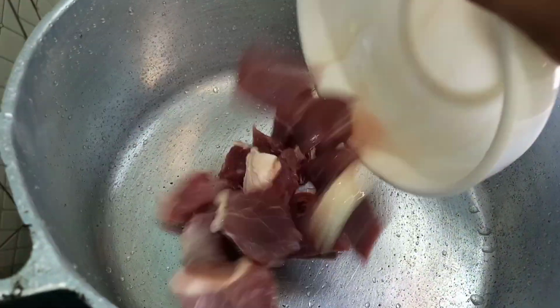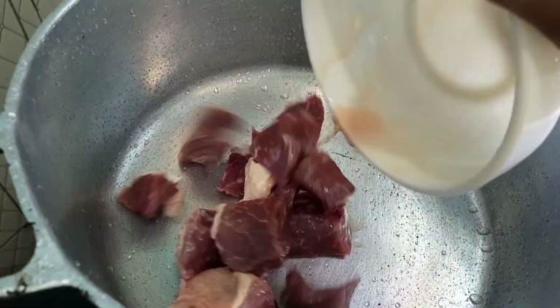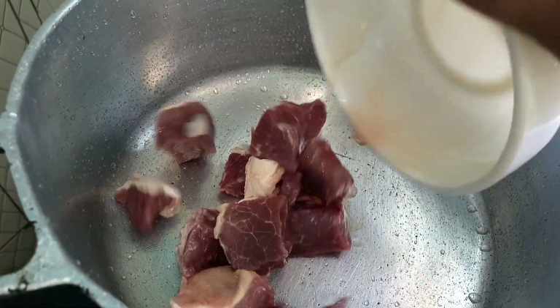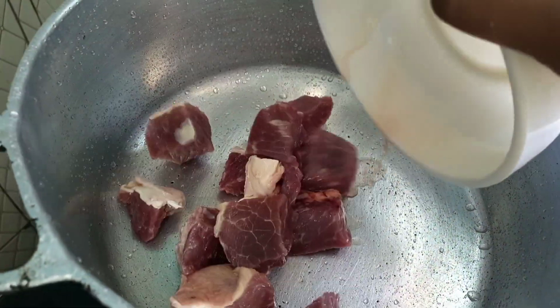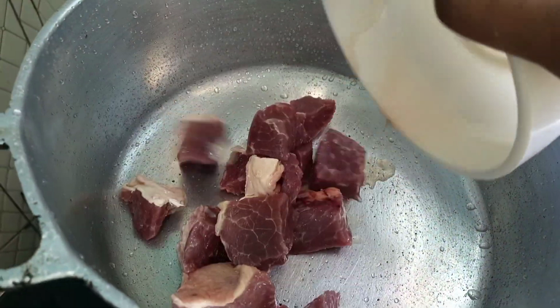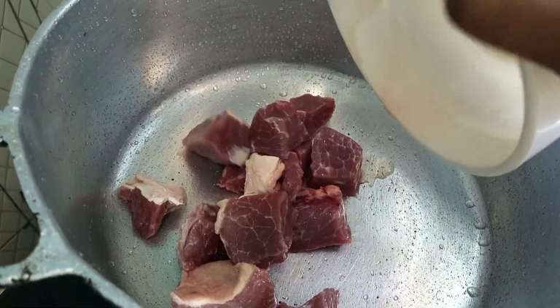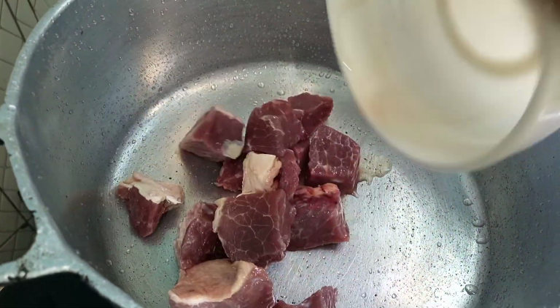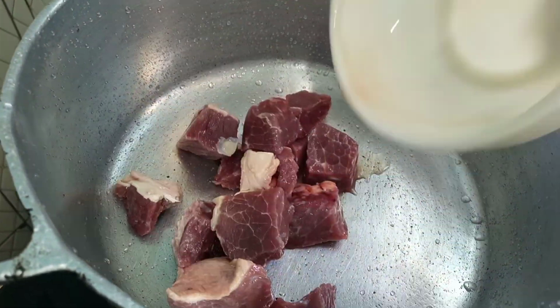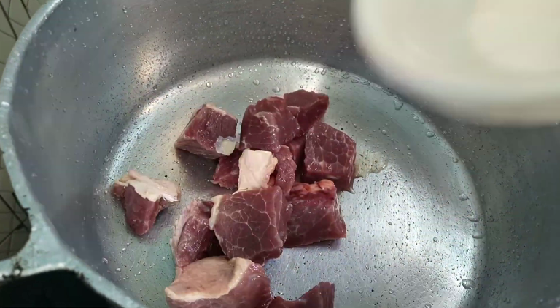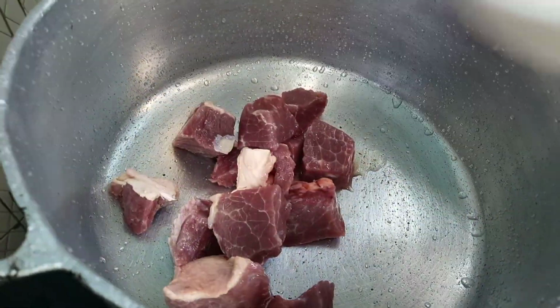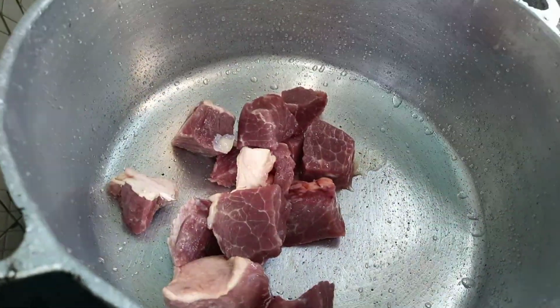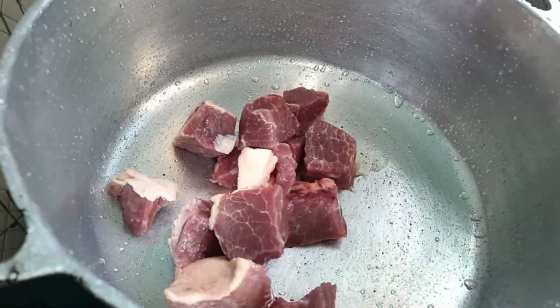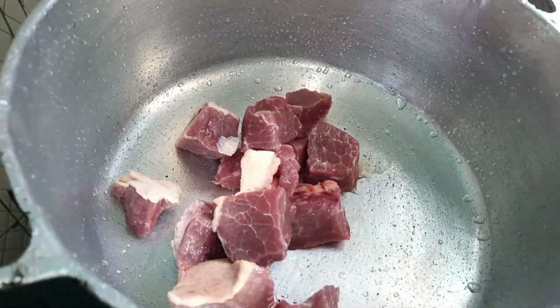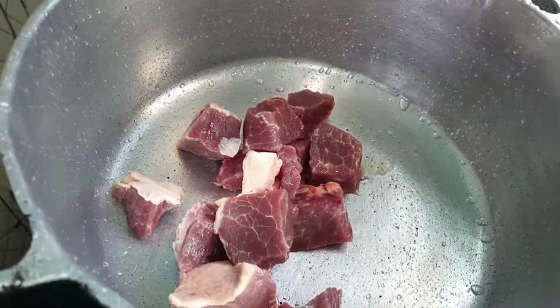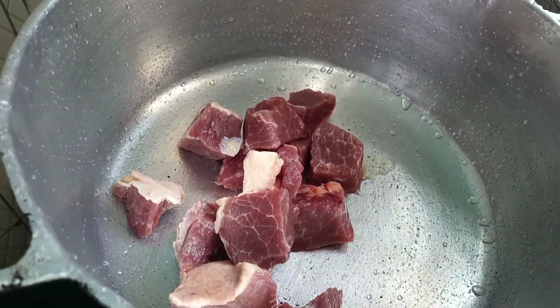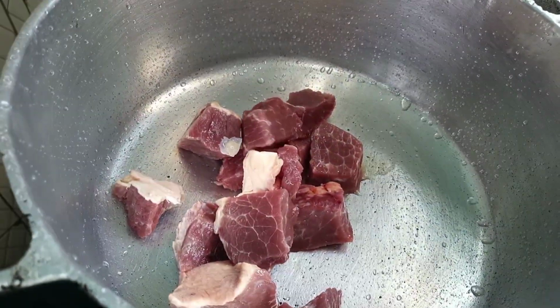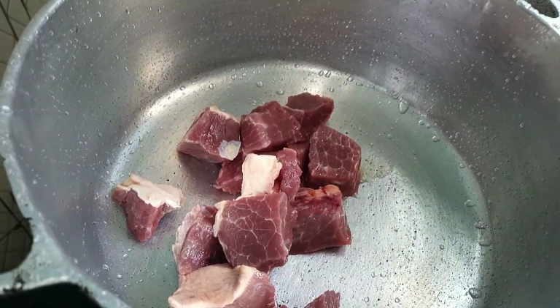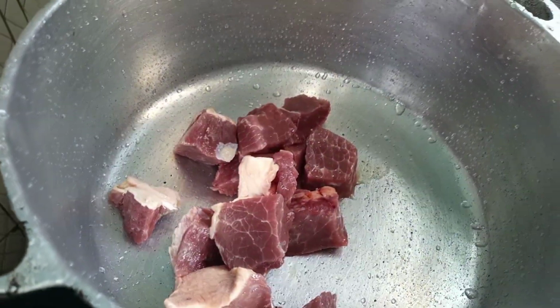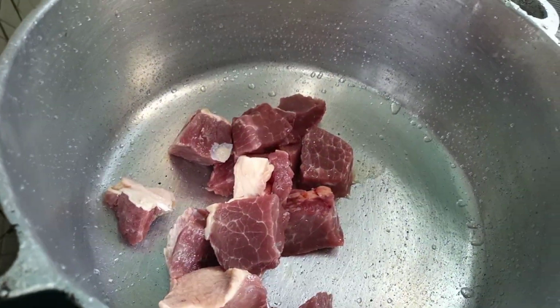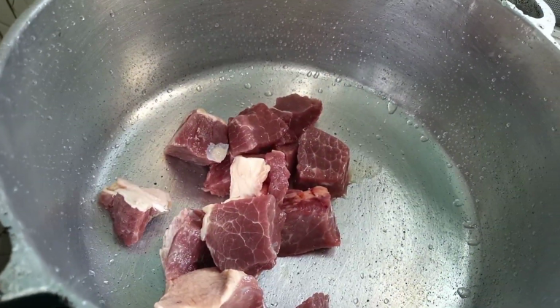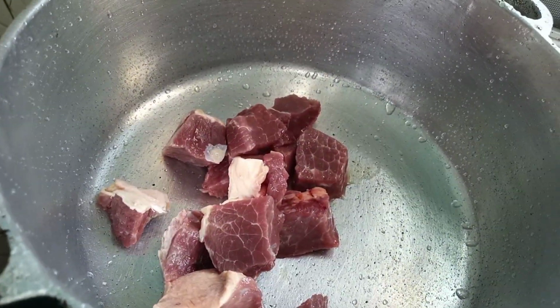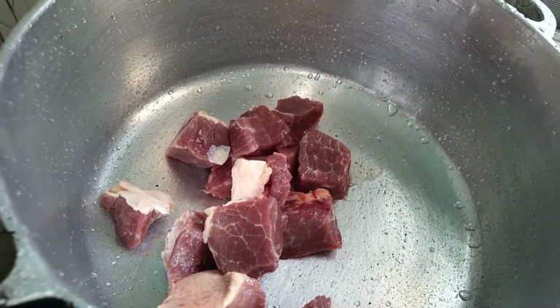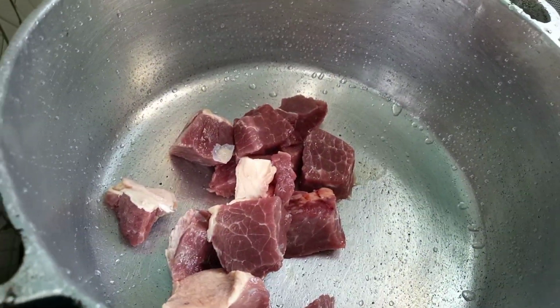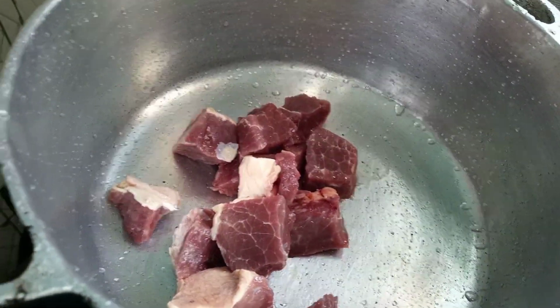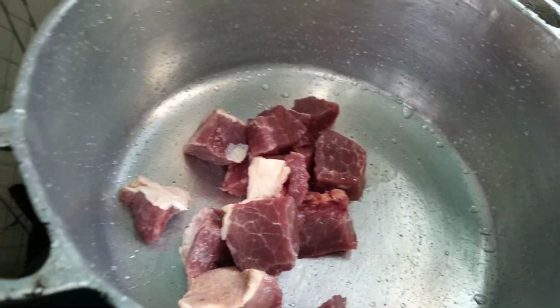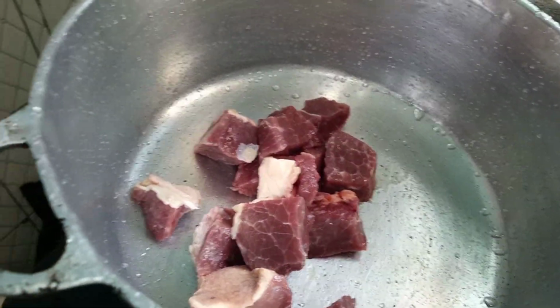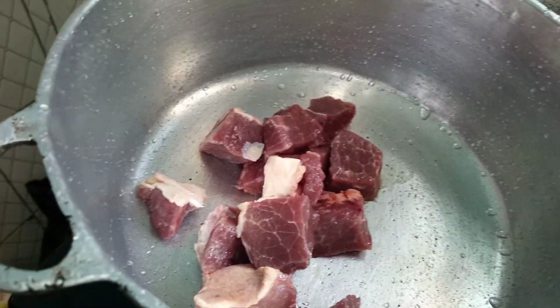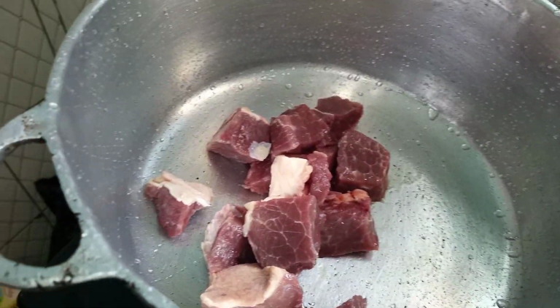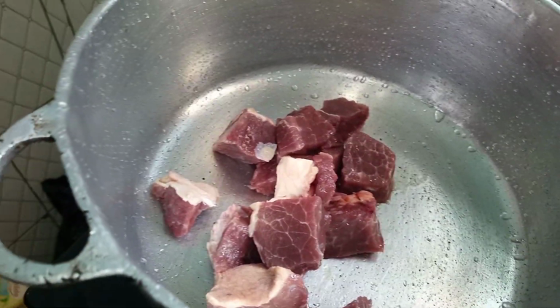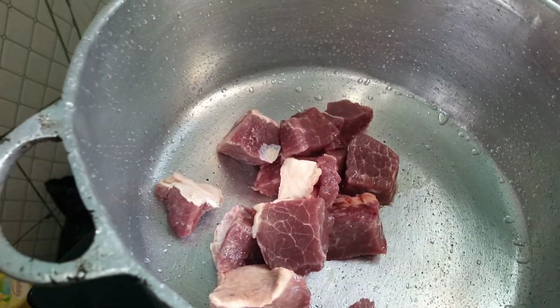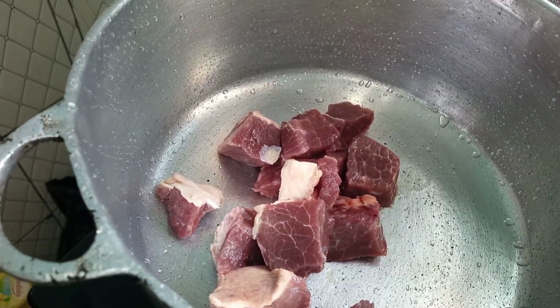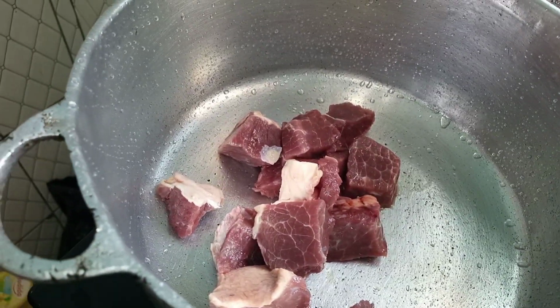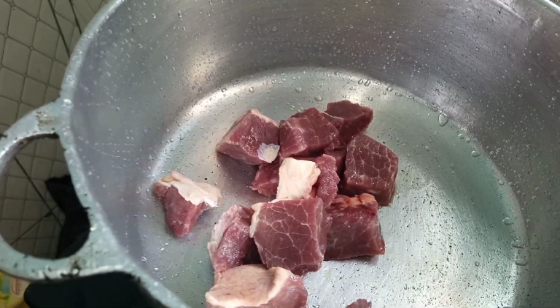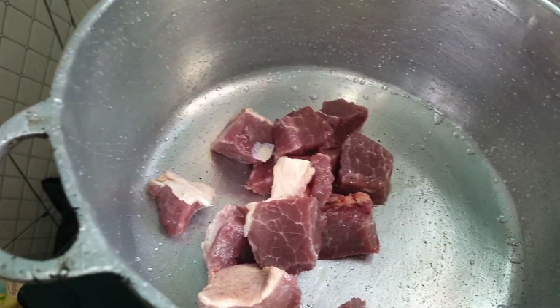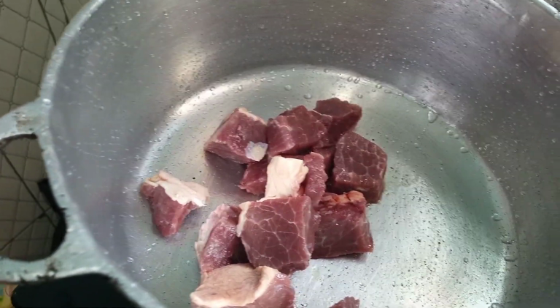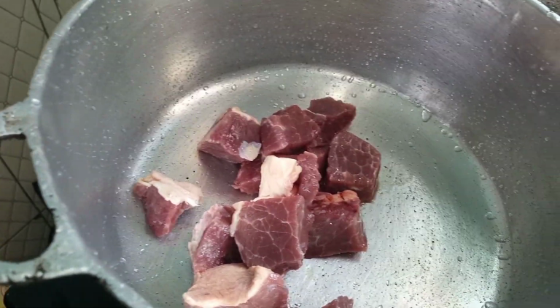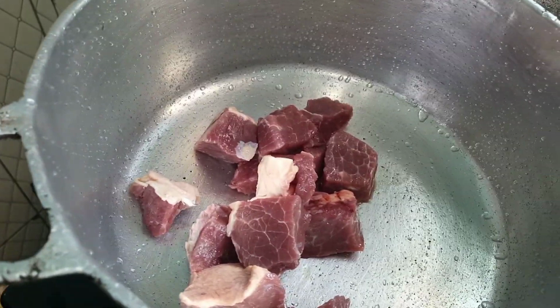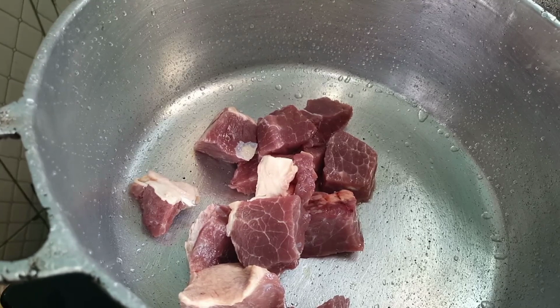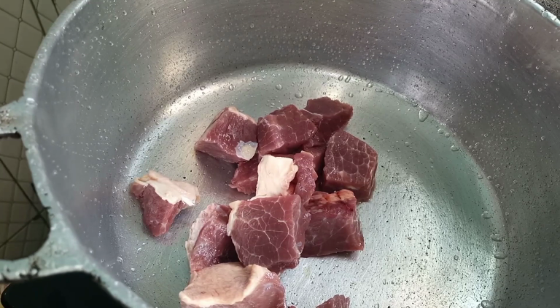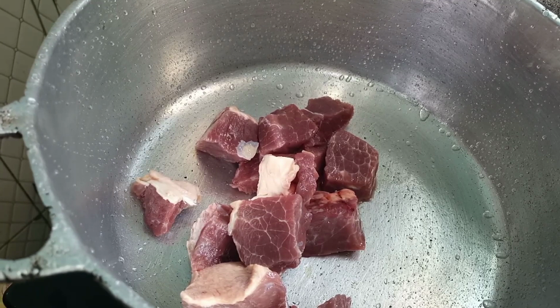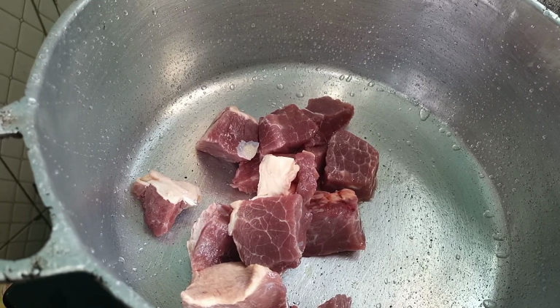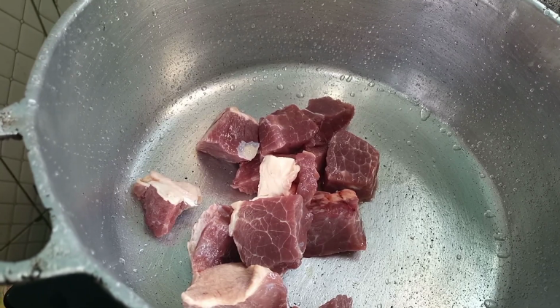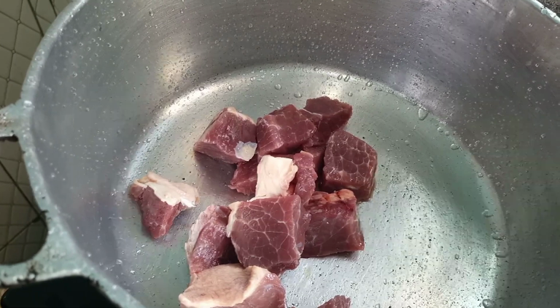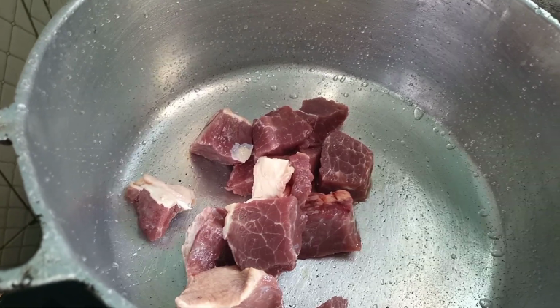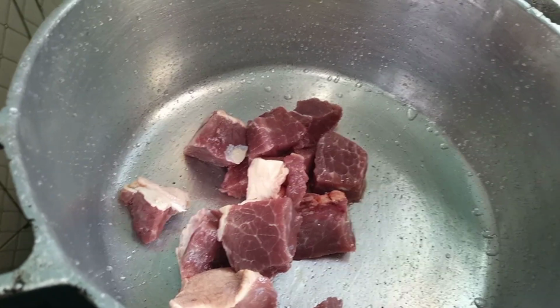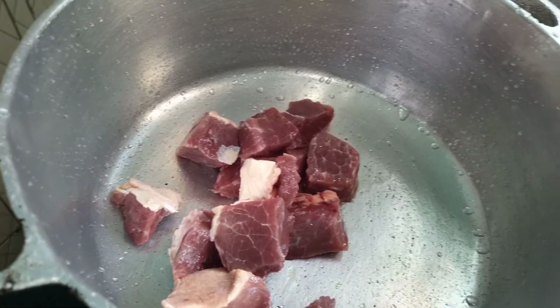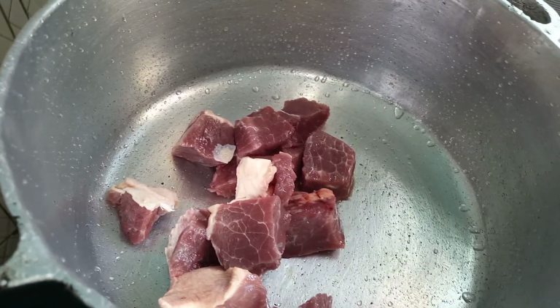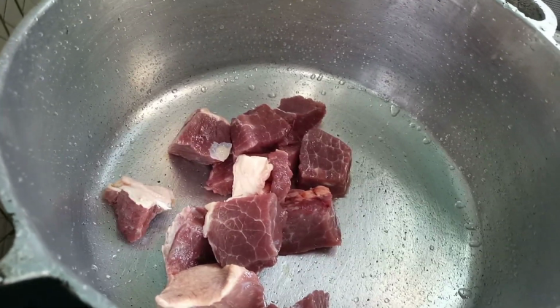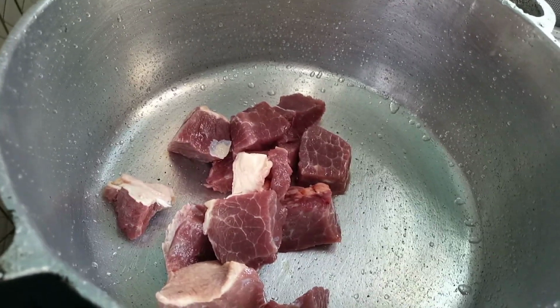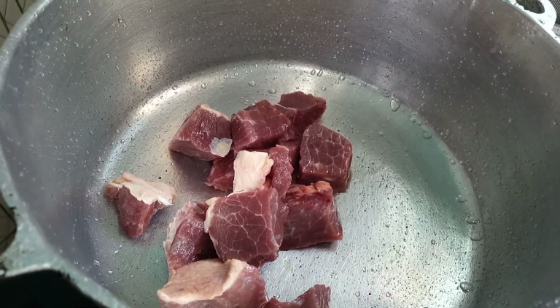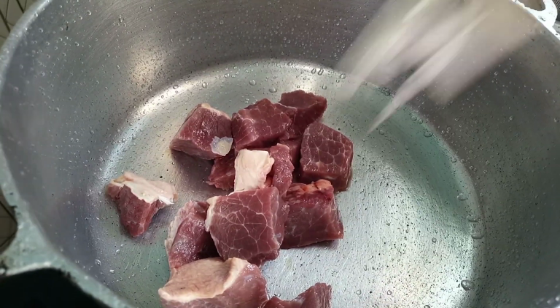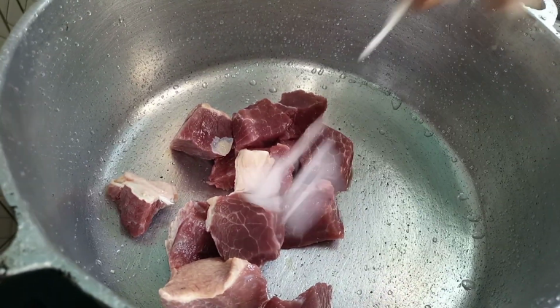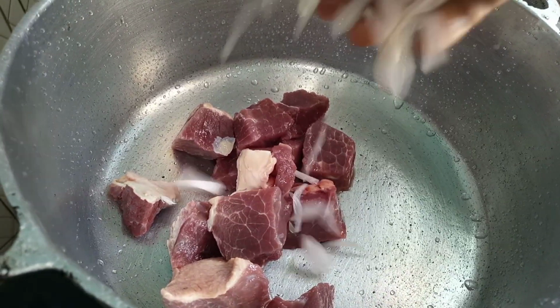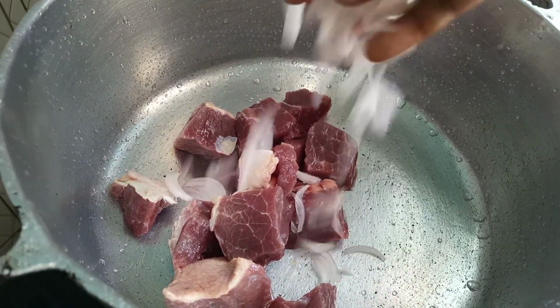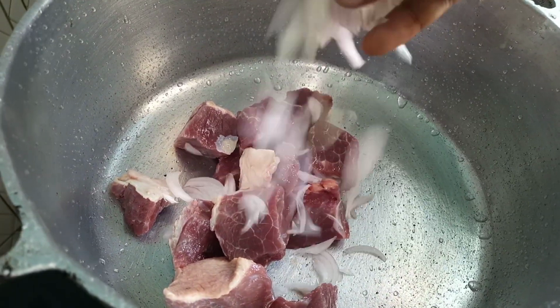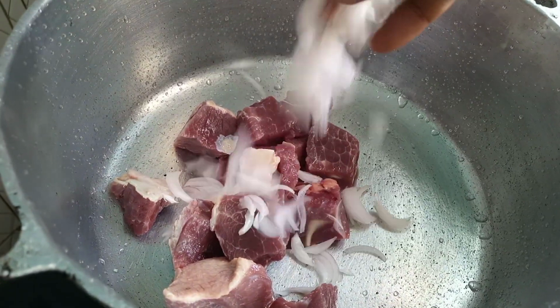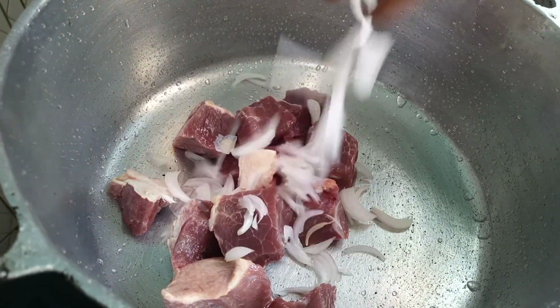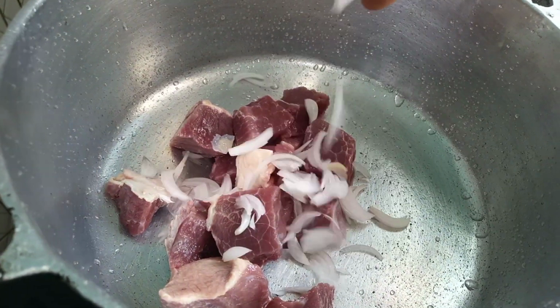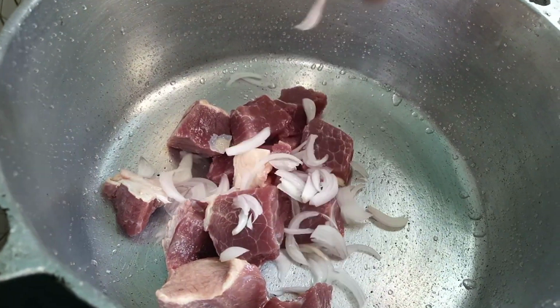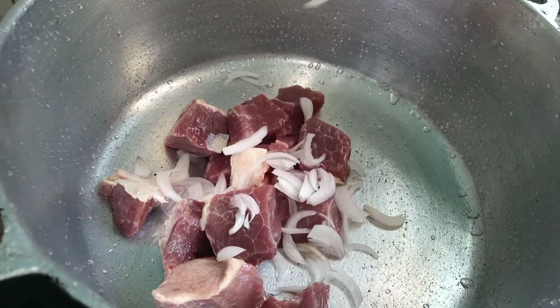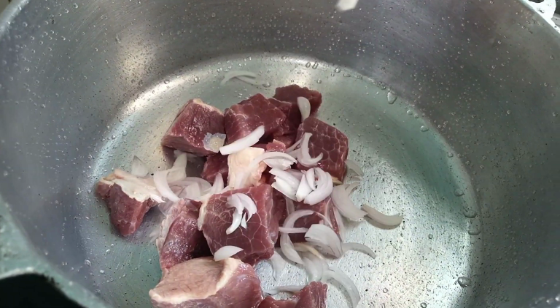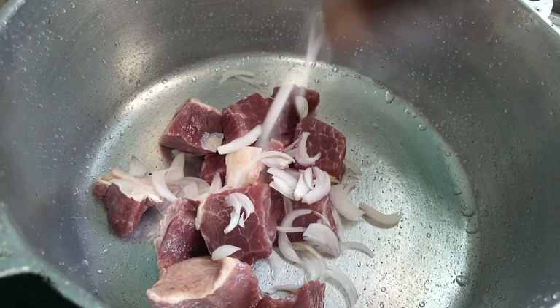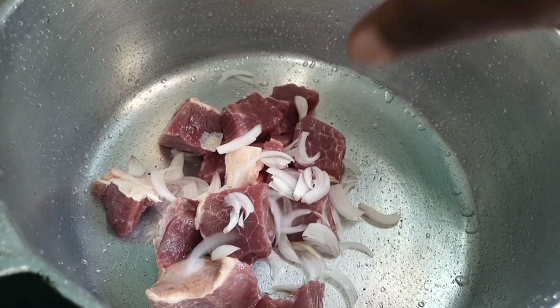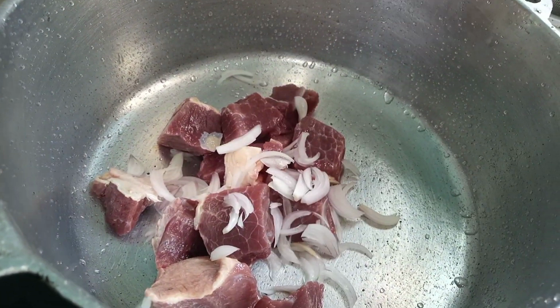We are going to start by boiling our meat. We're just going to add the meat into the pot, adding some onion and some seasoning cubes, and let this cook.